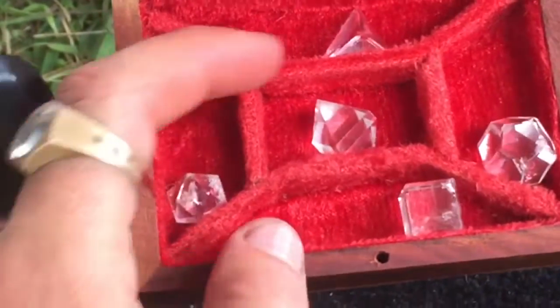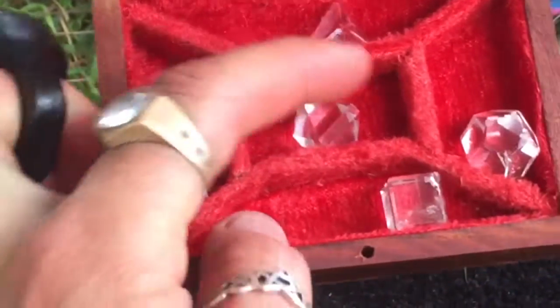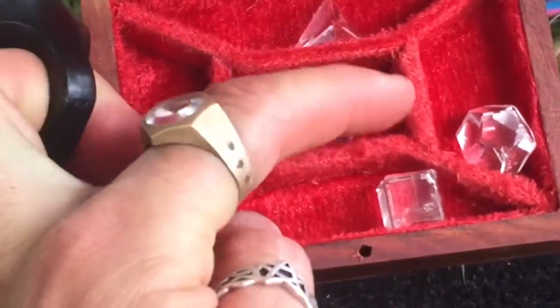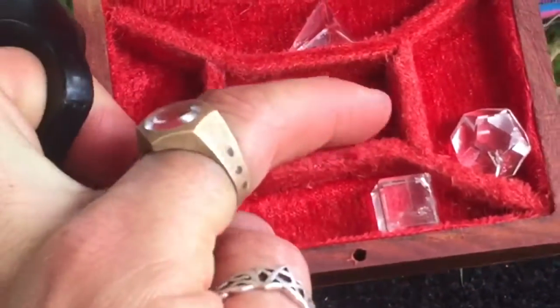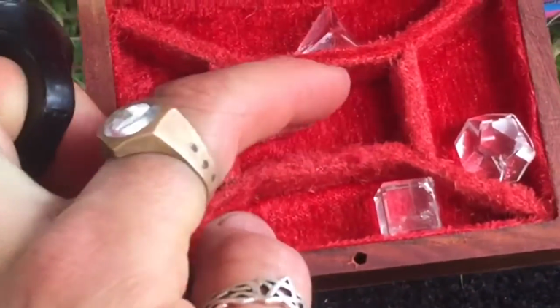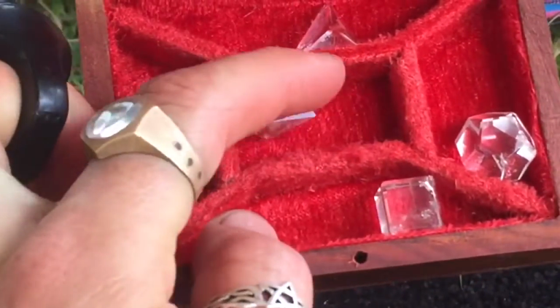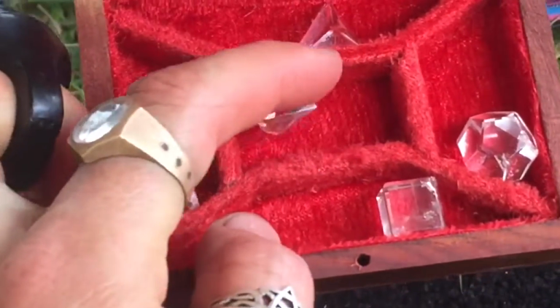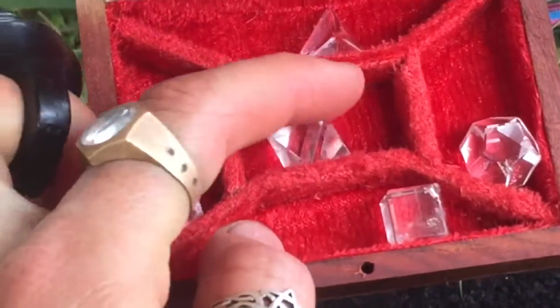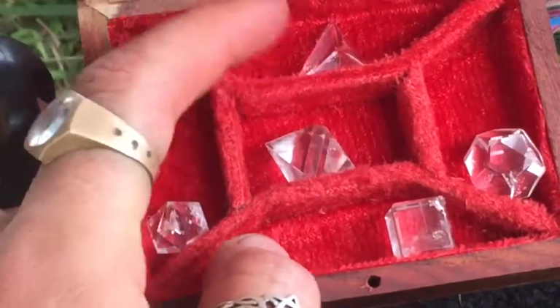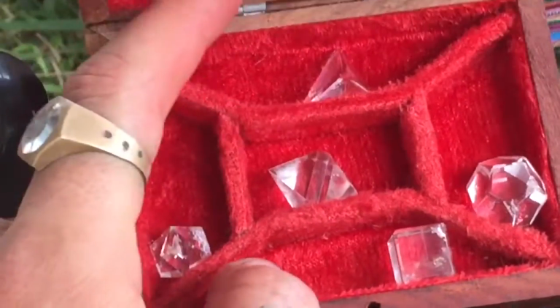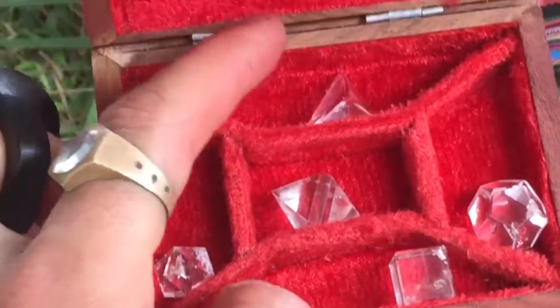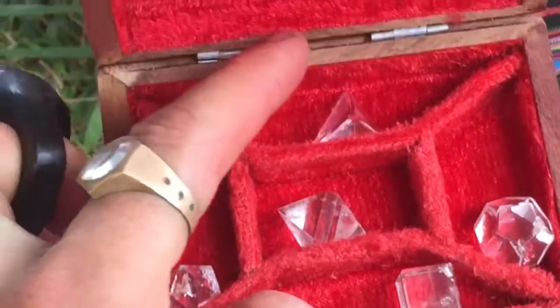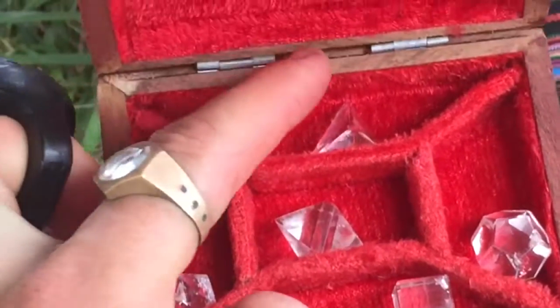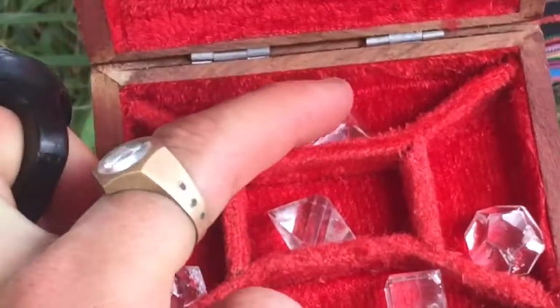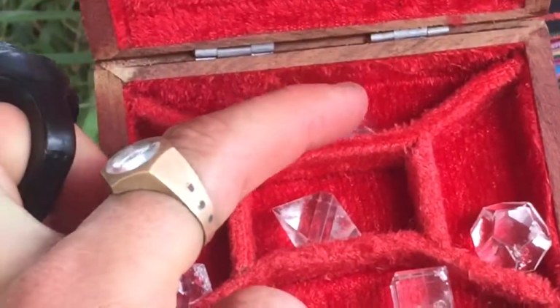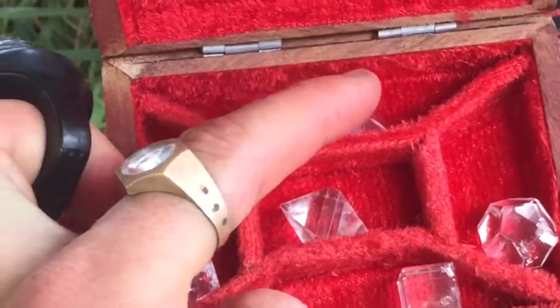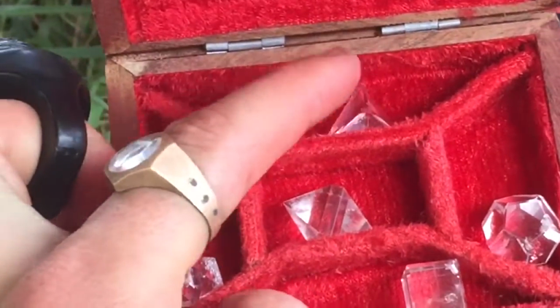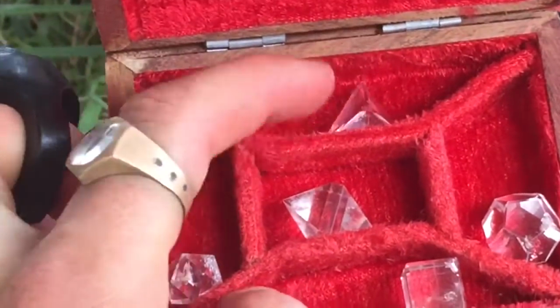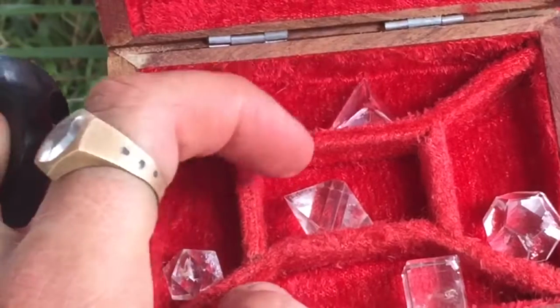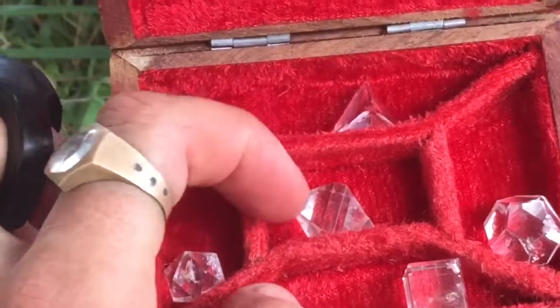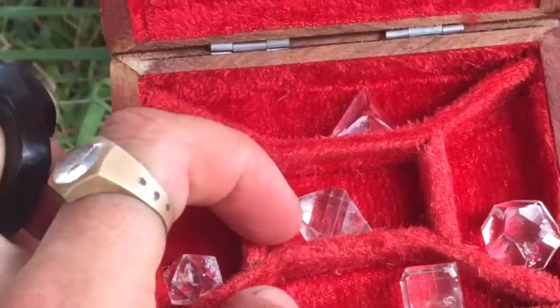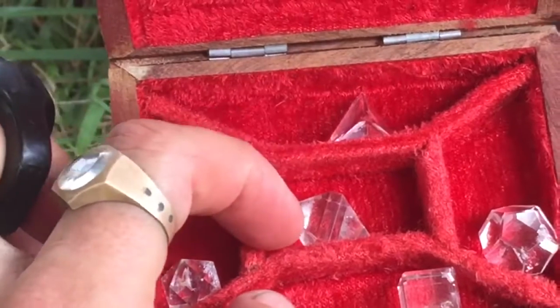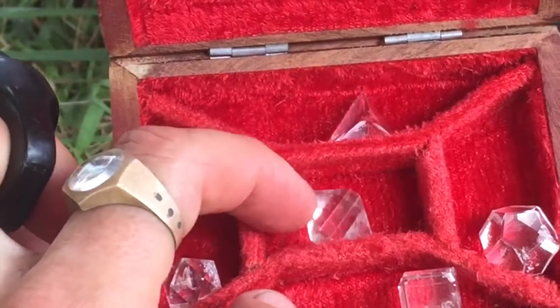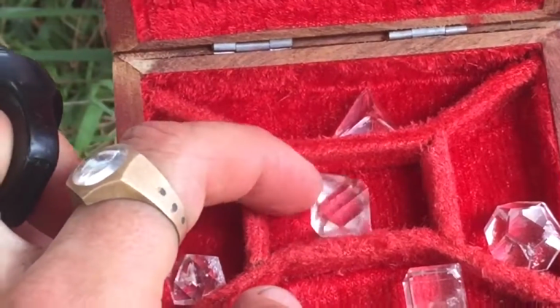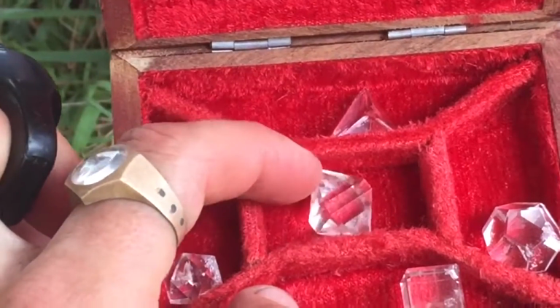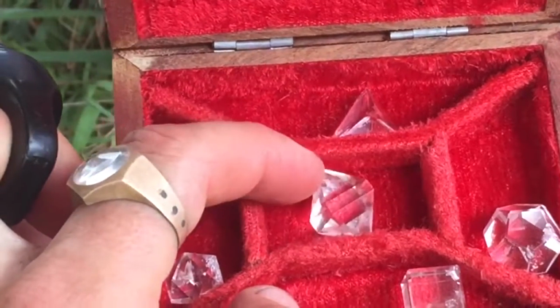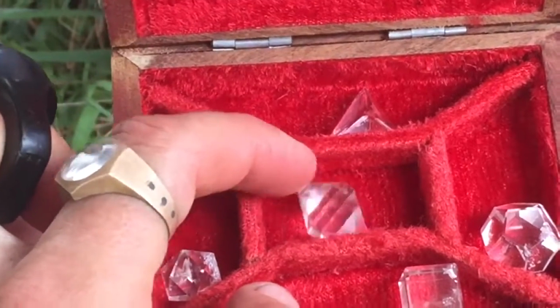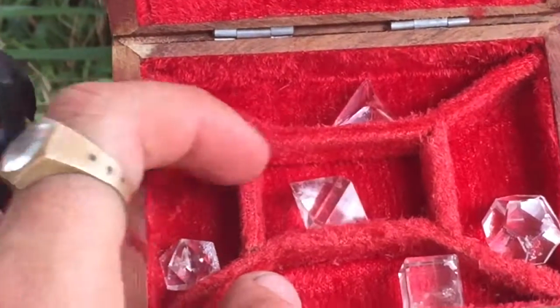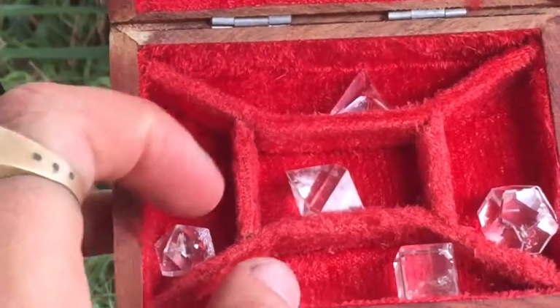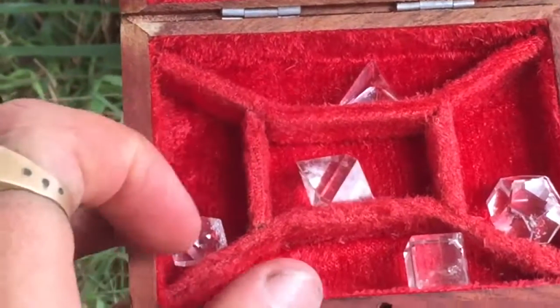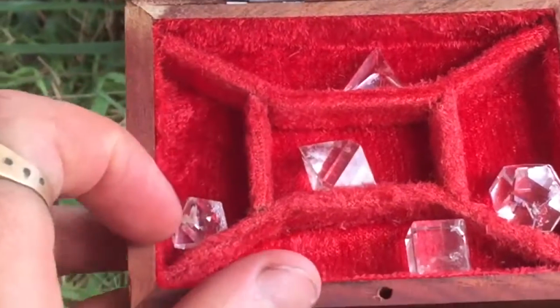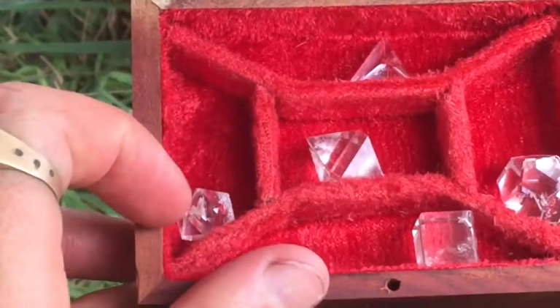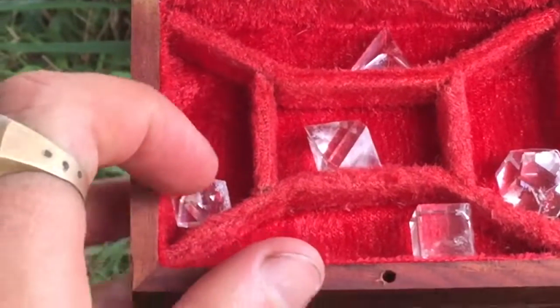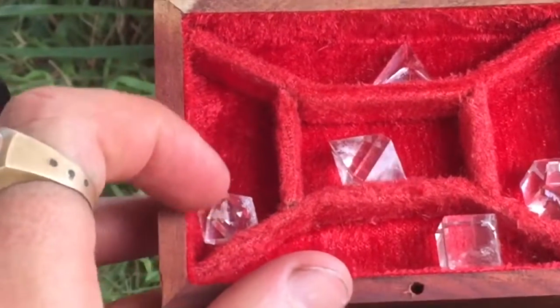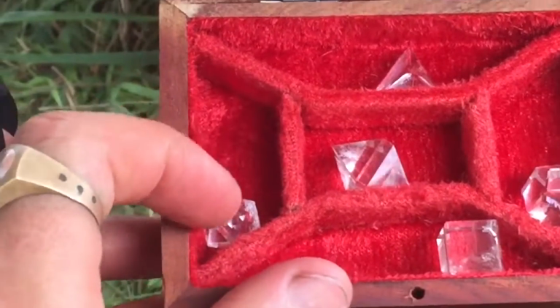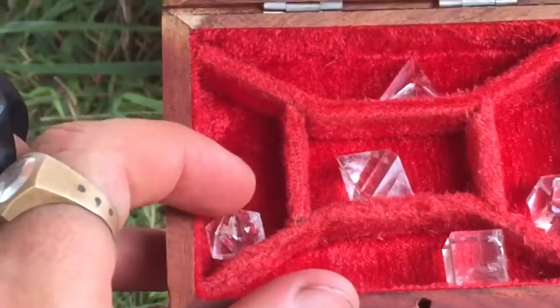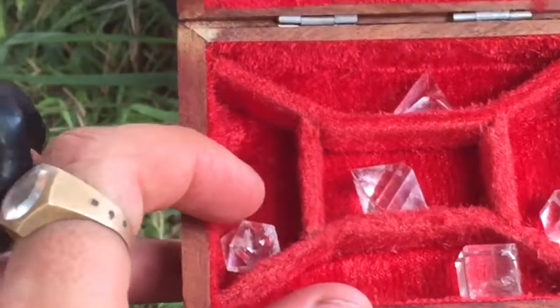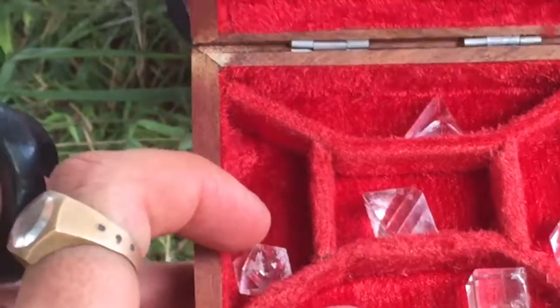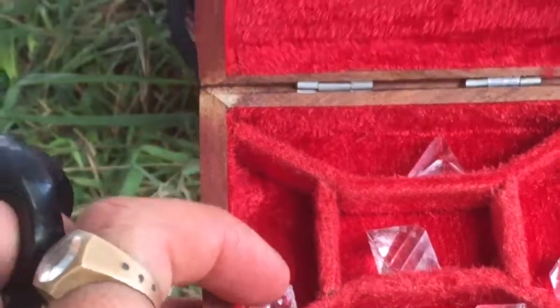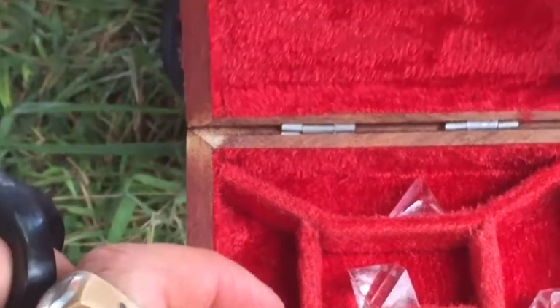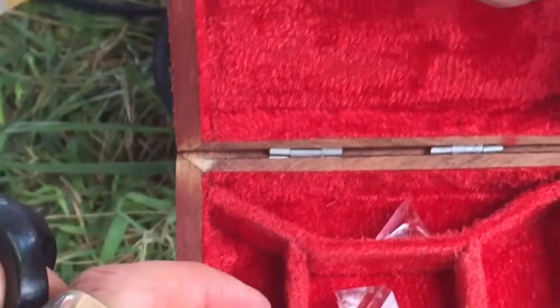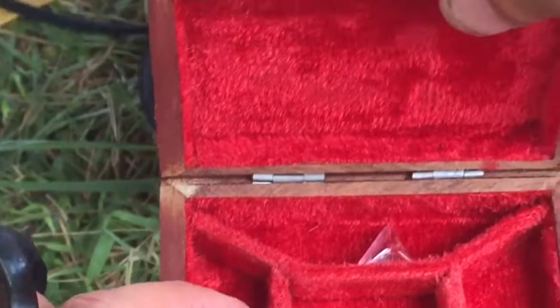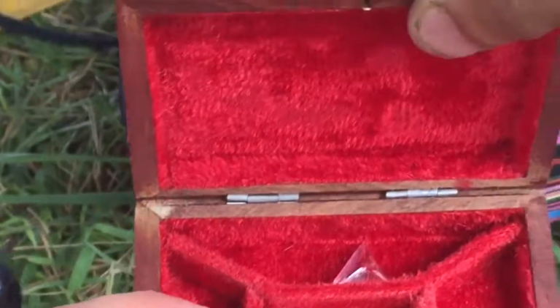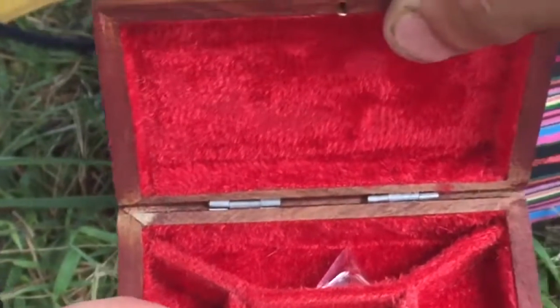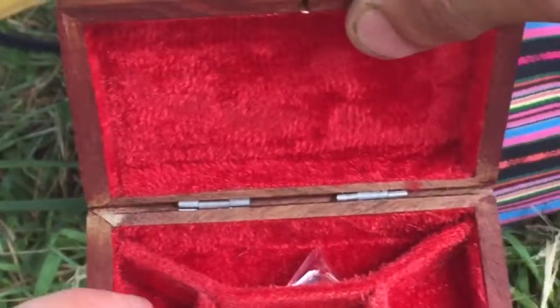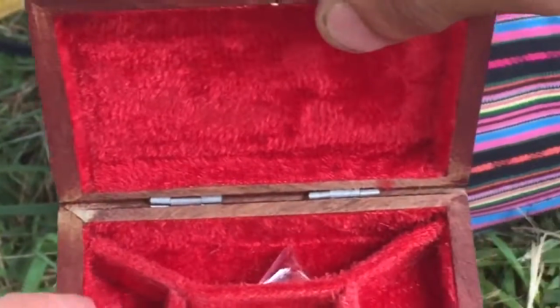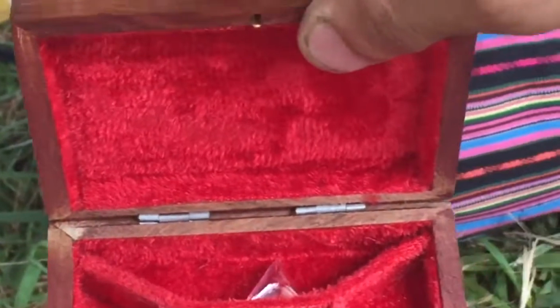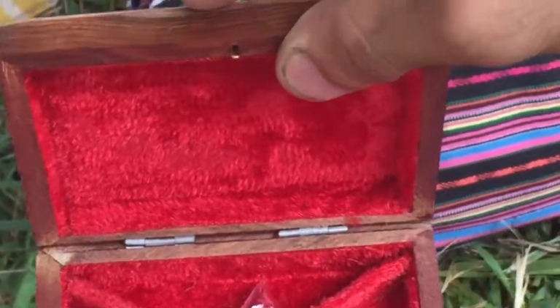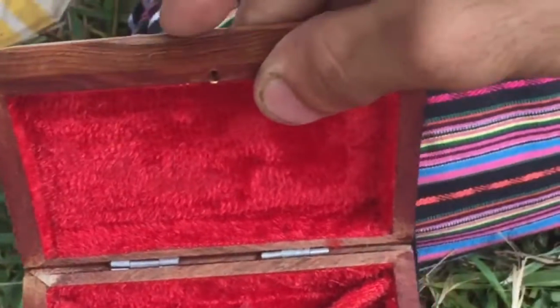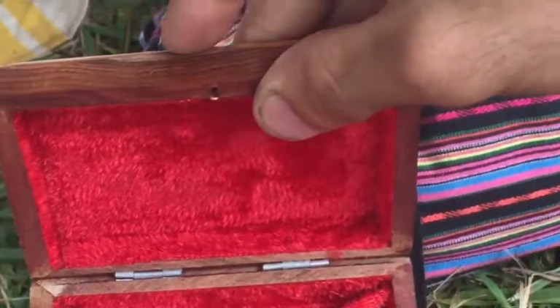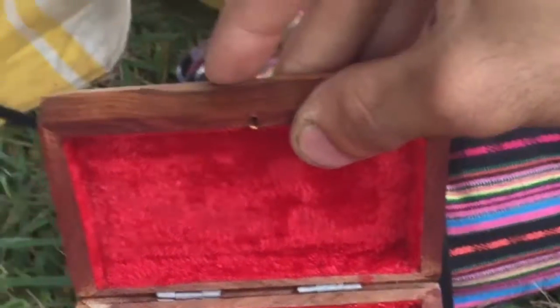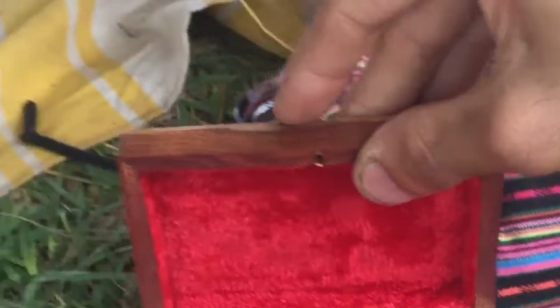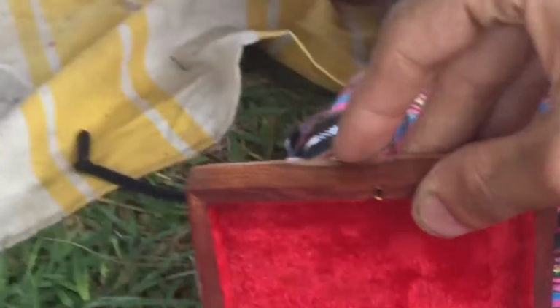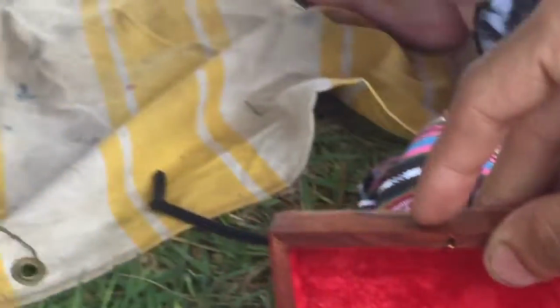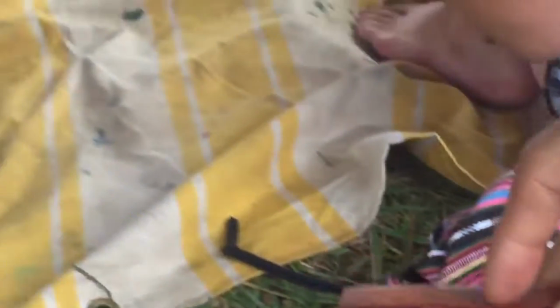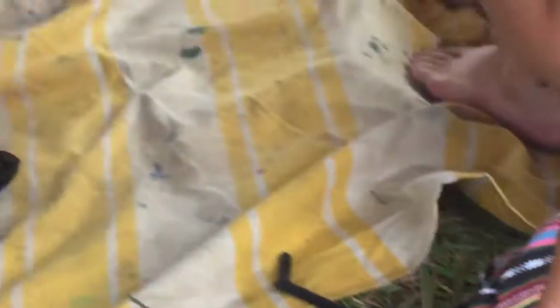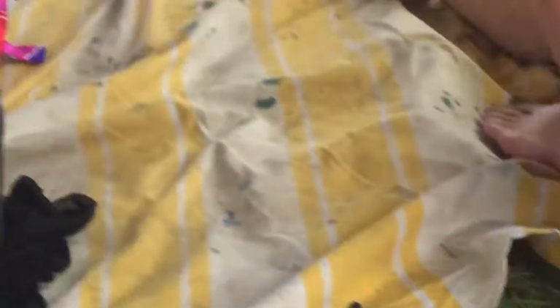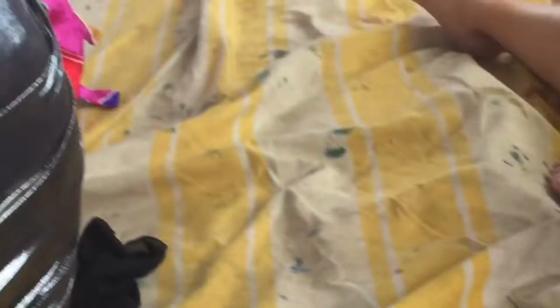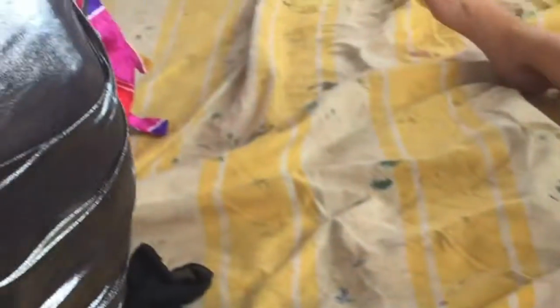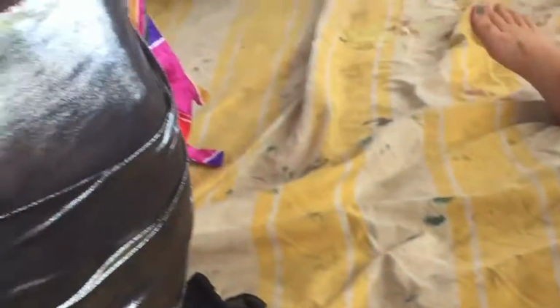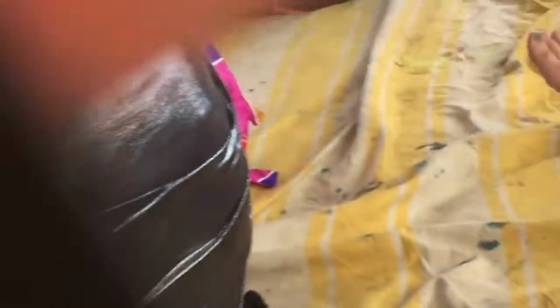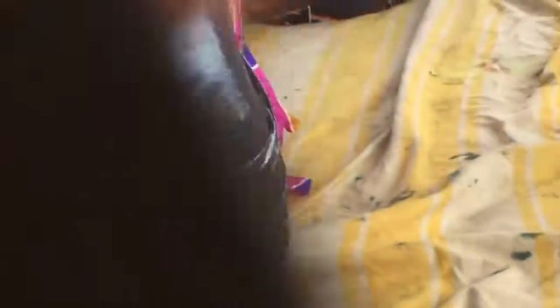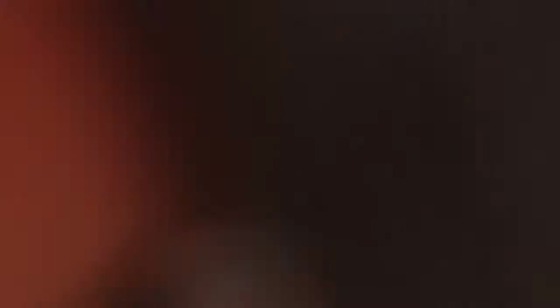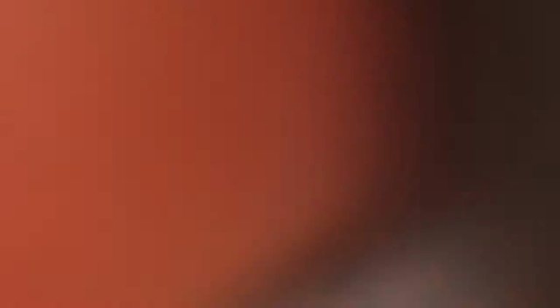And then here we've got our octahedron, it's an eight-sided shape. And this is air.